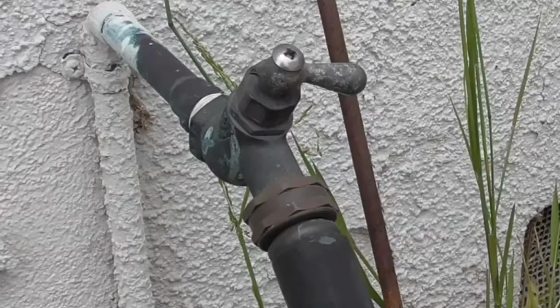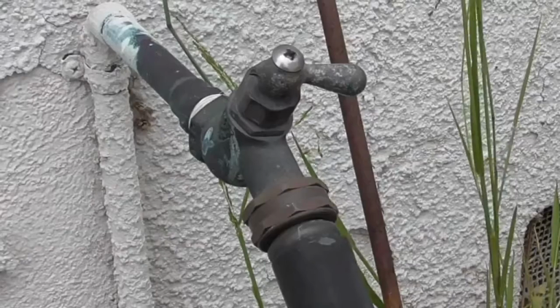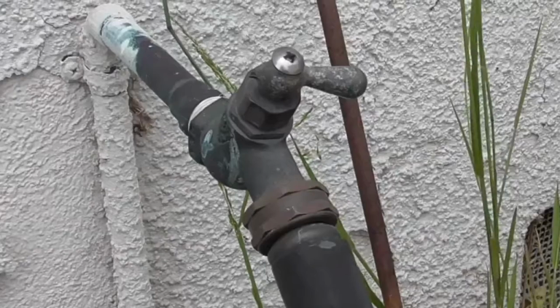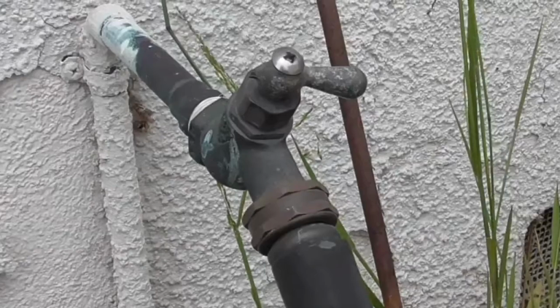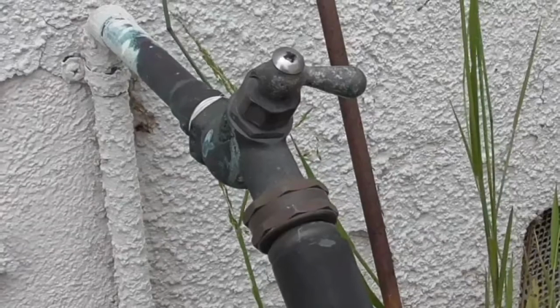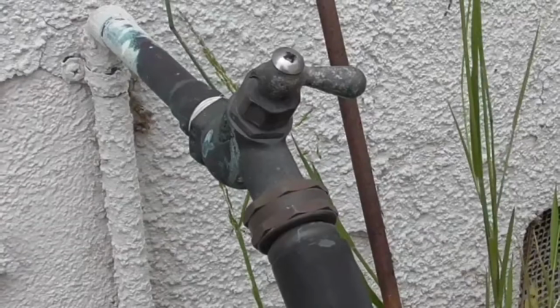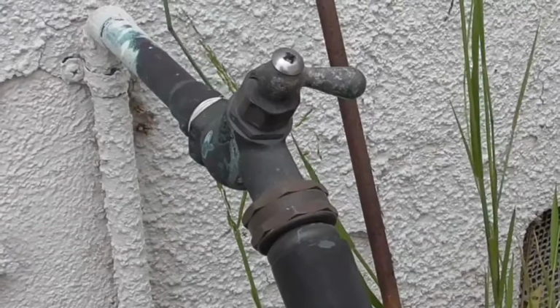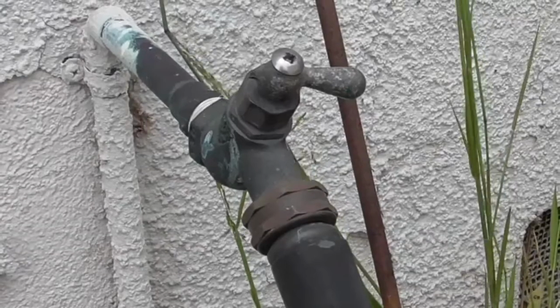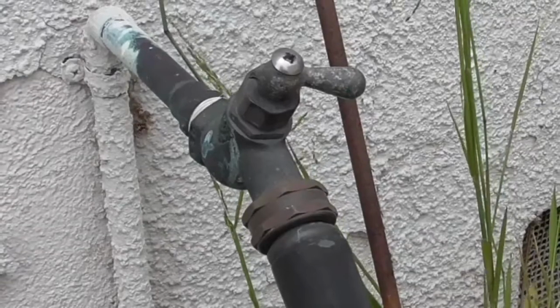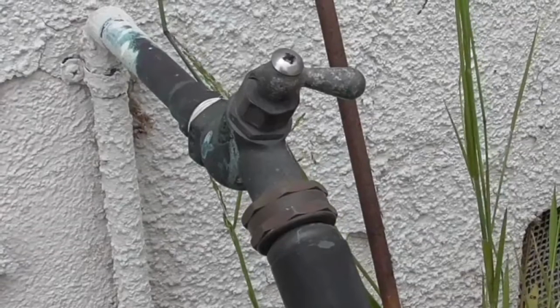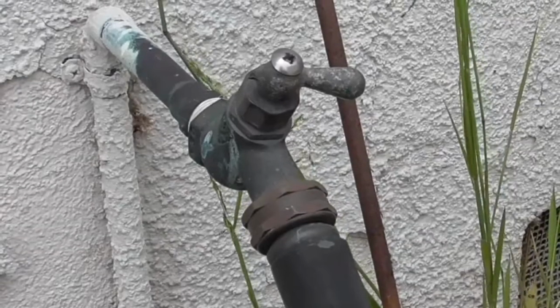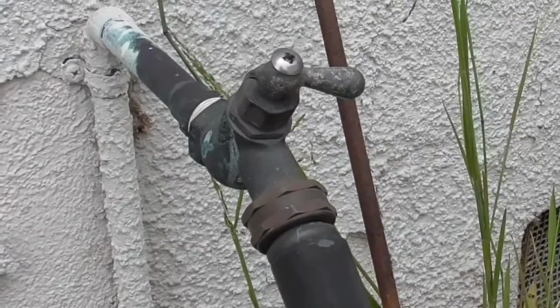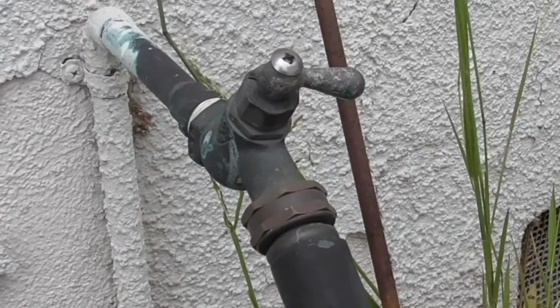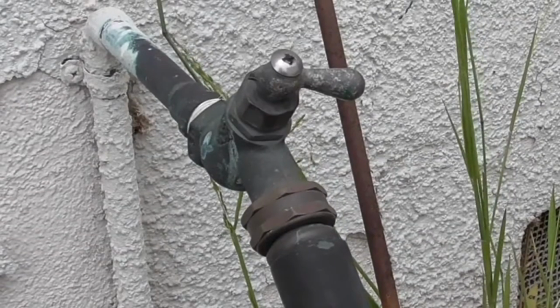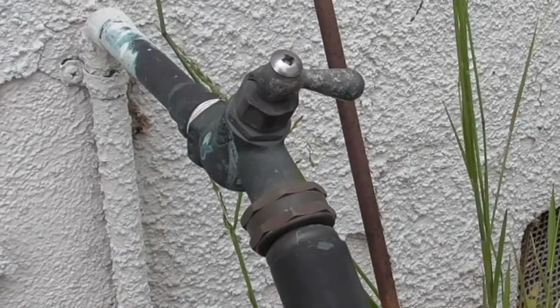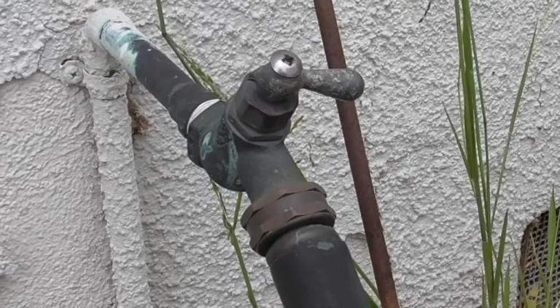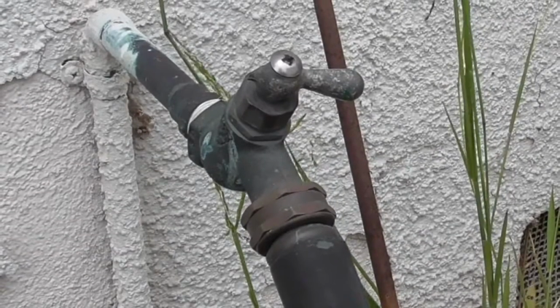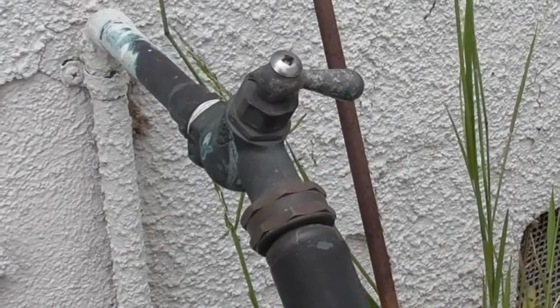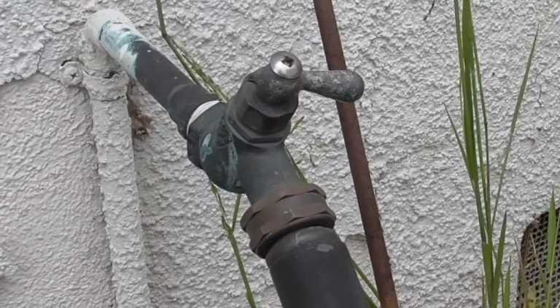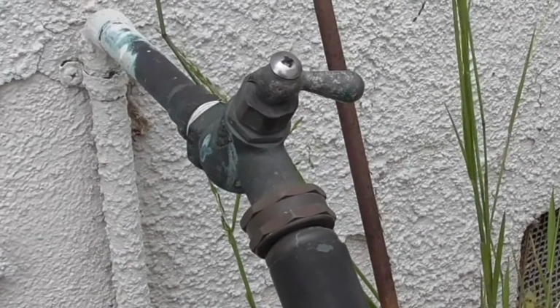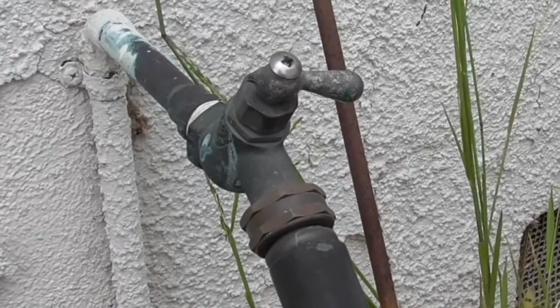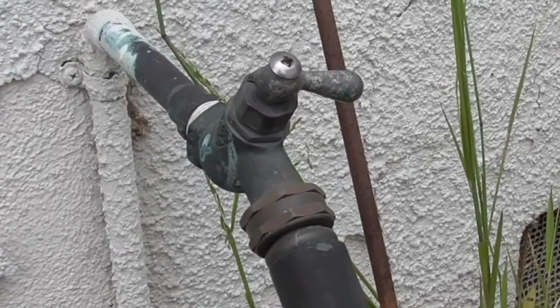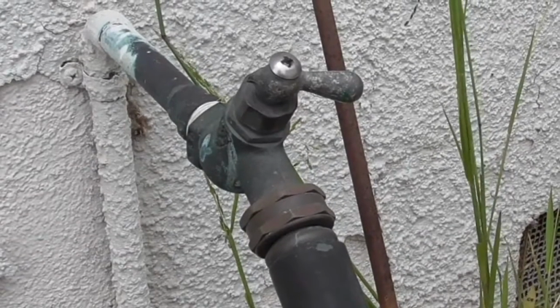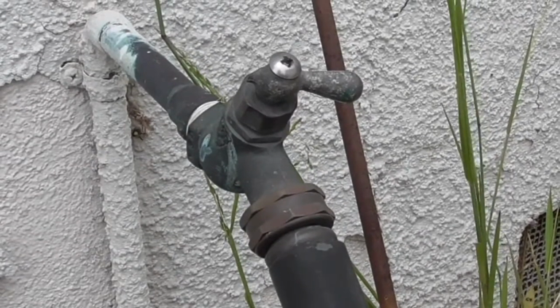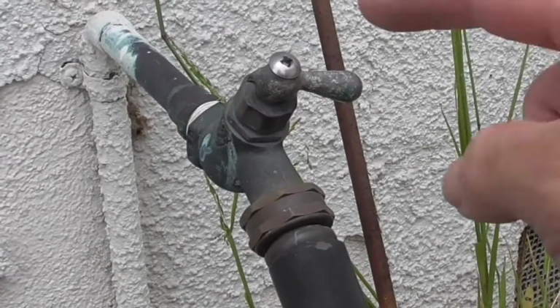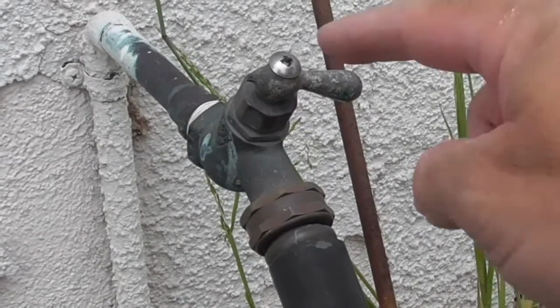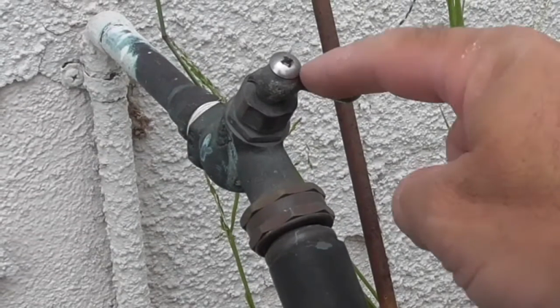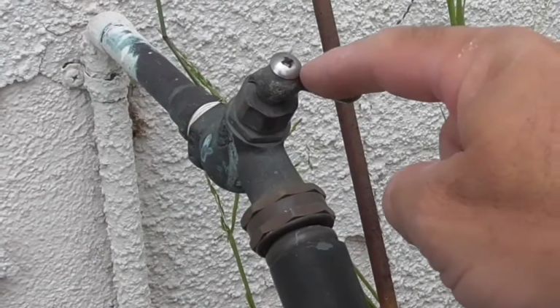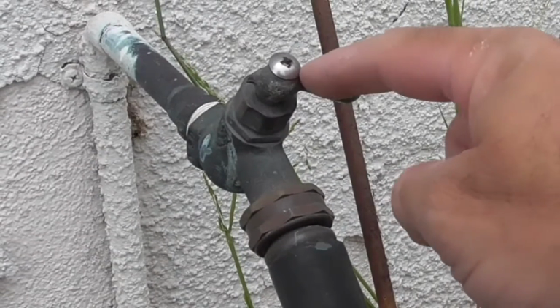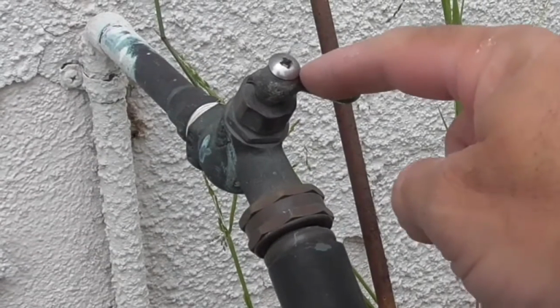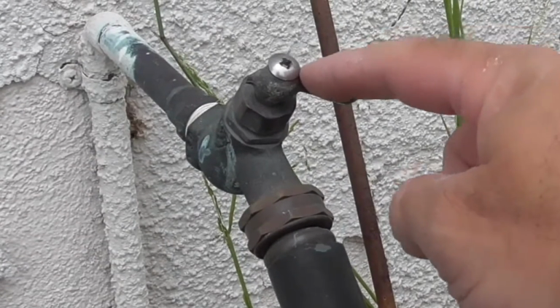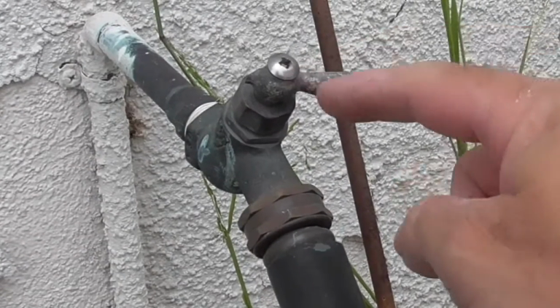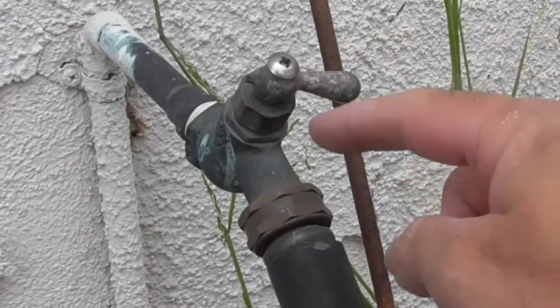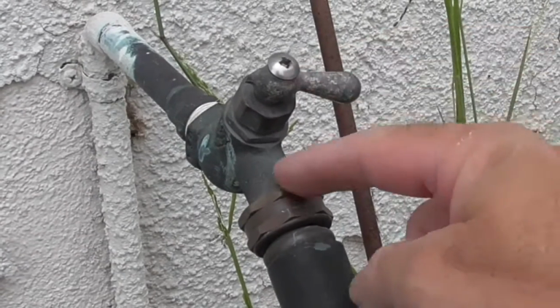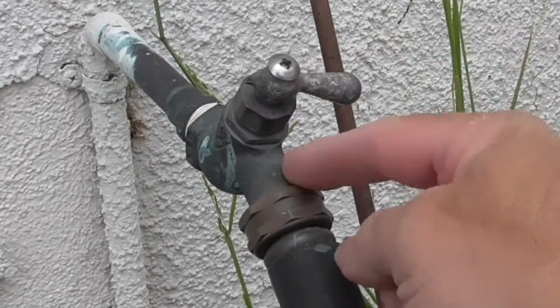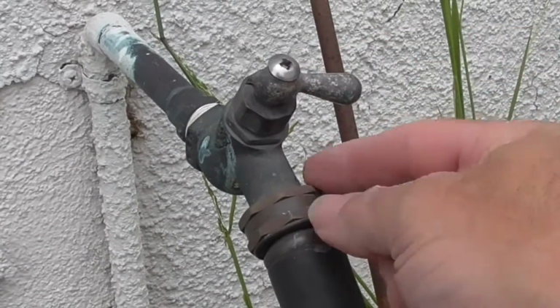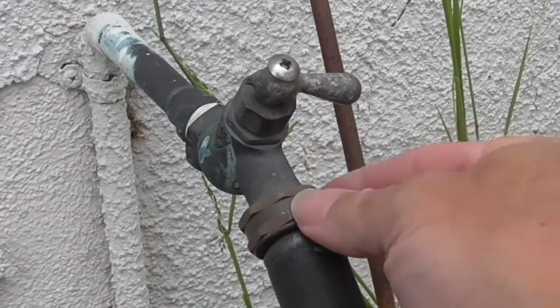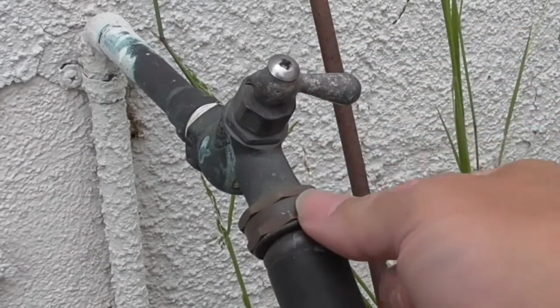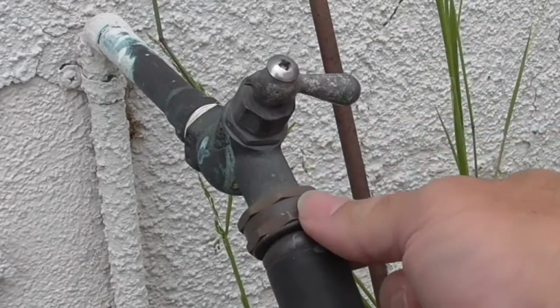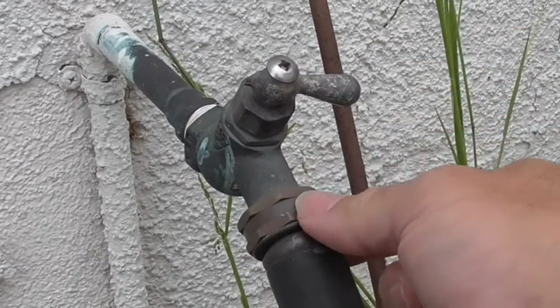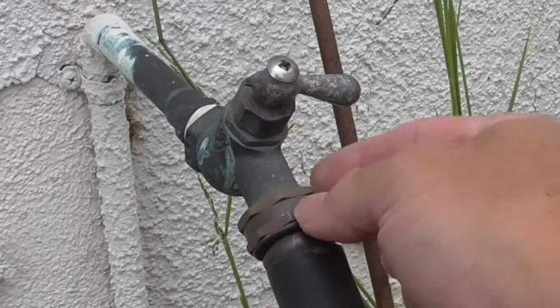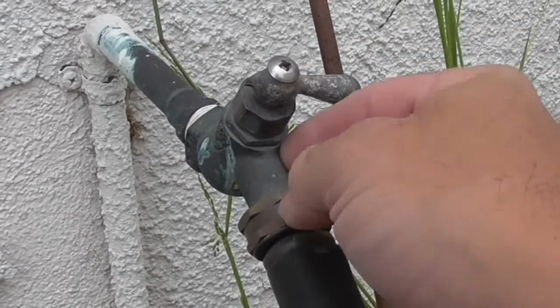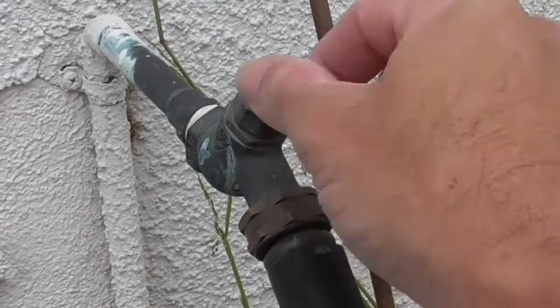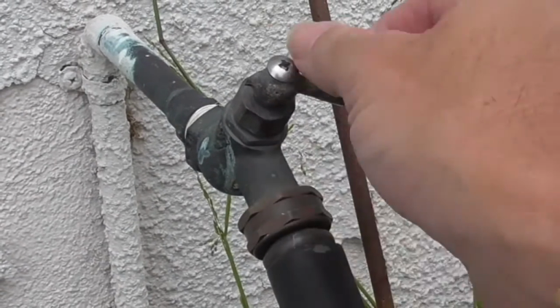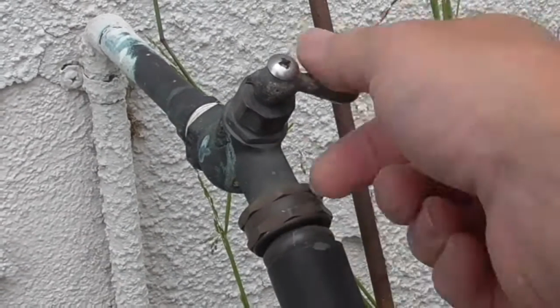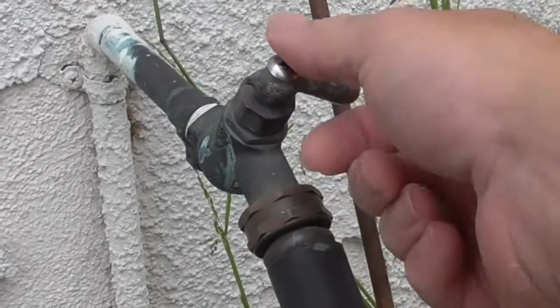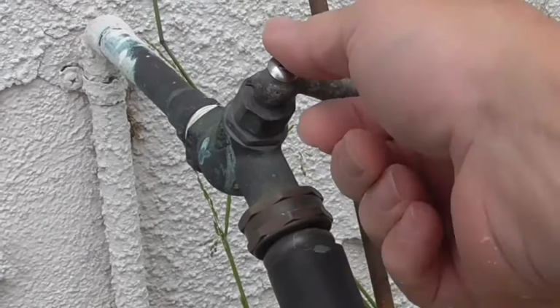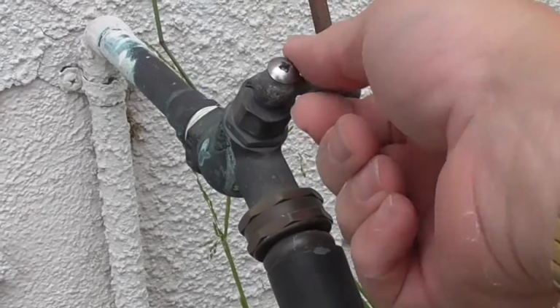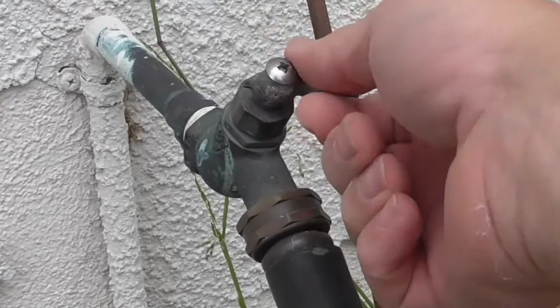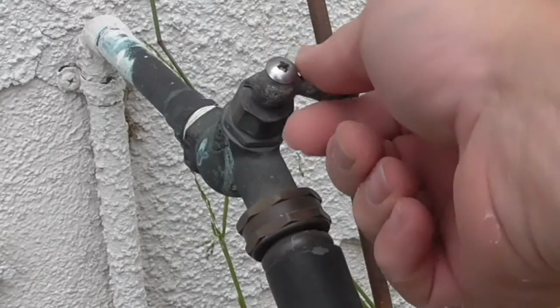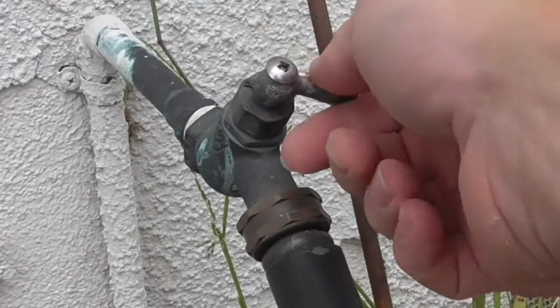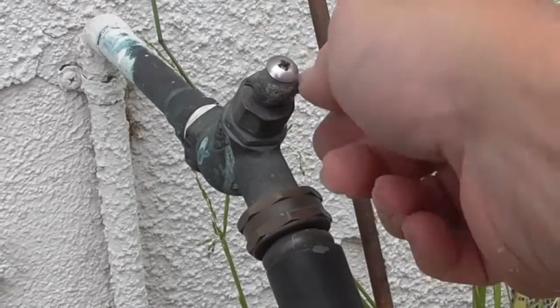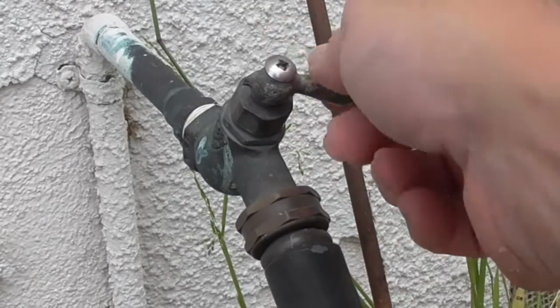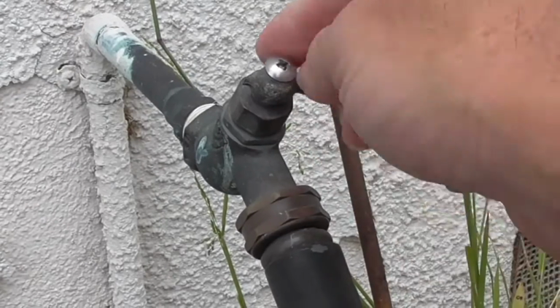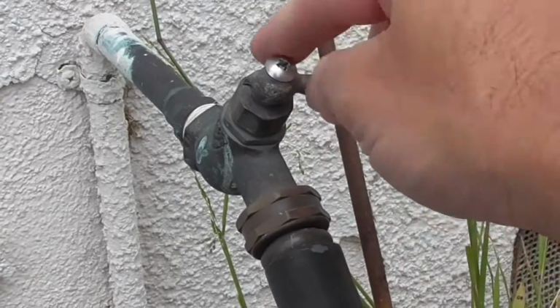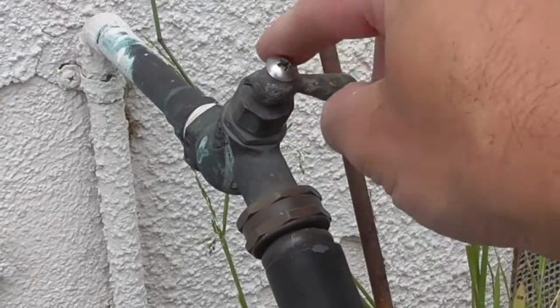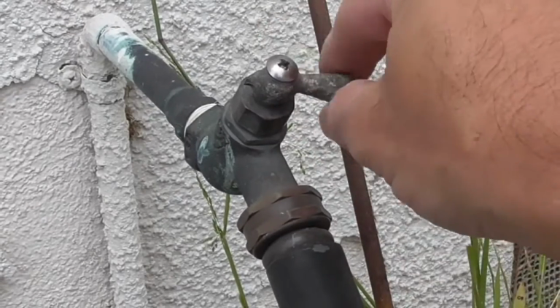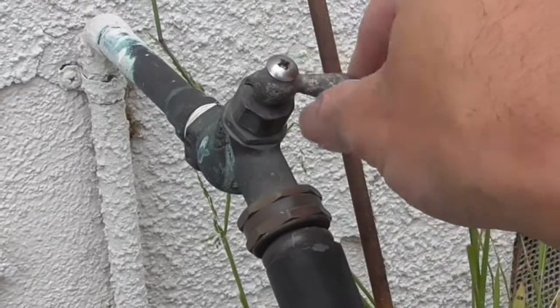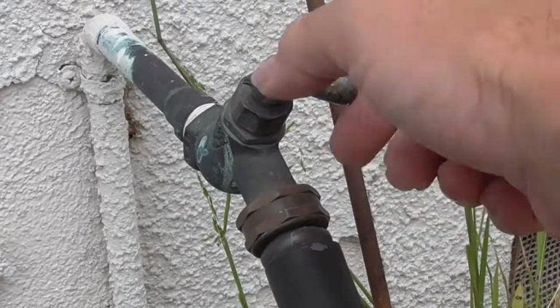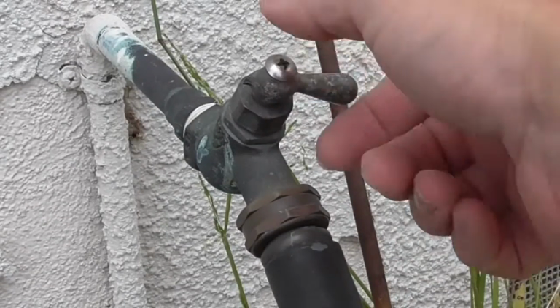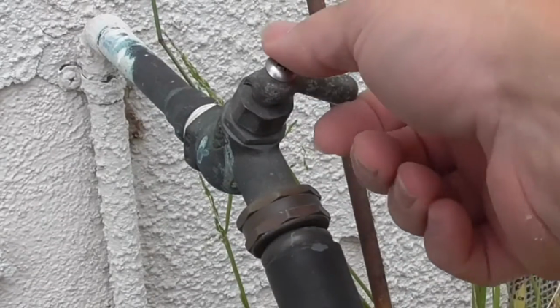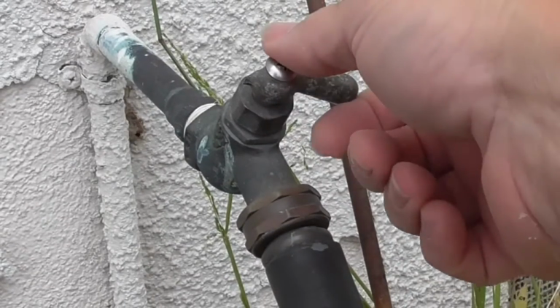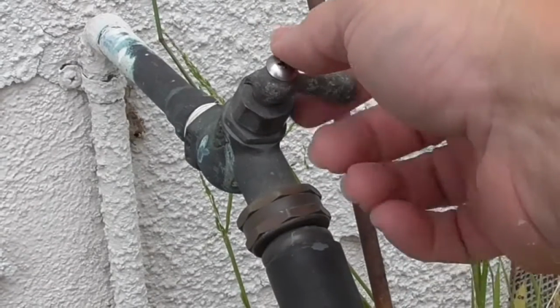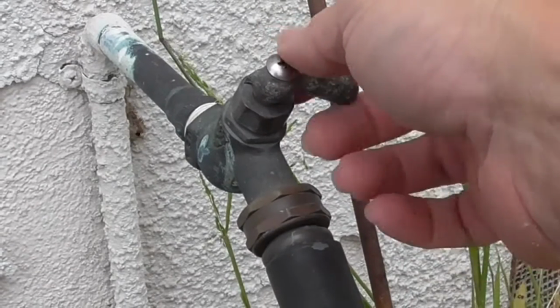This video is going to be on replacing a hose bib. This is a hose bib. That's the hose. This is the valve that turns the water hose on.